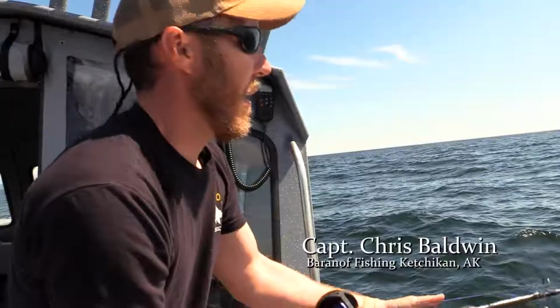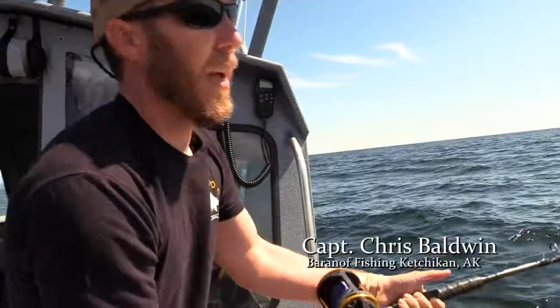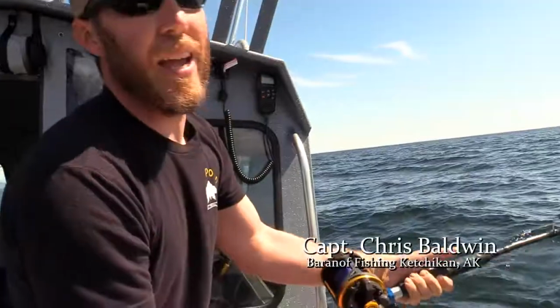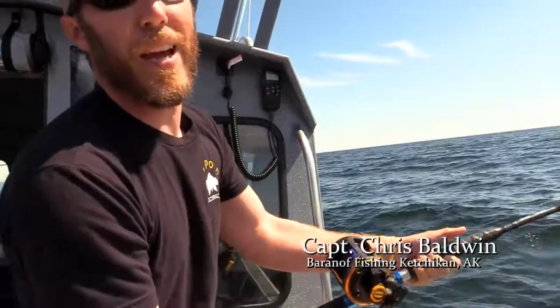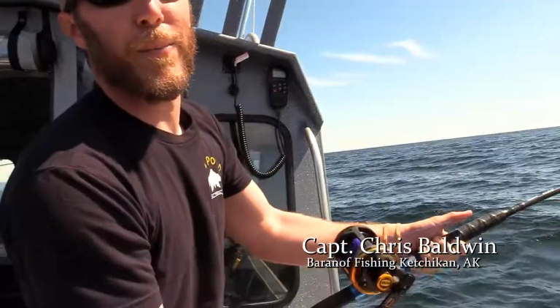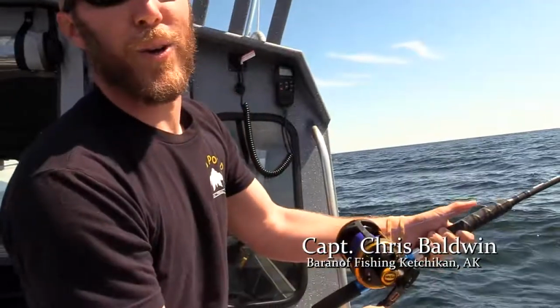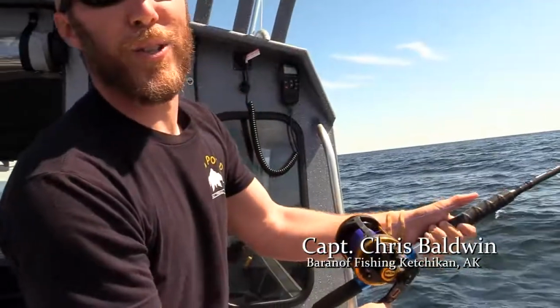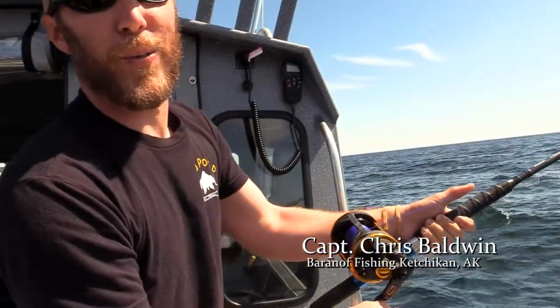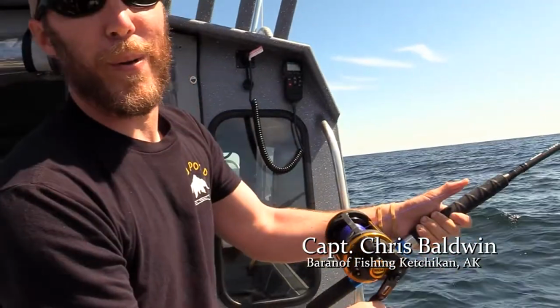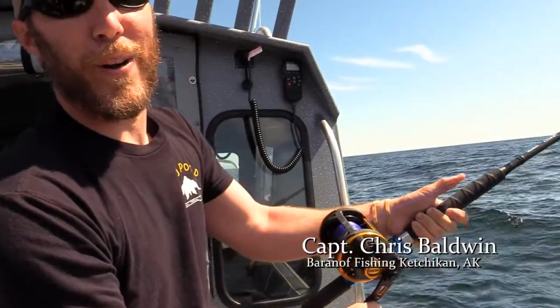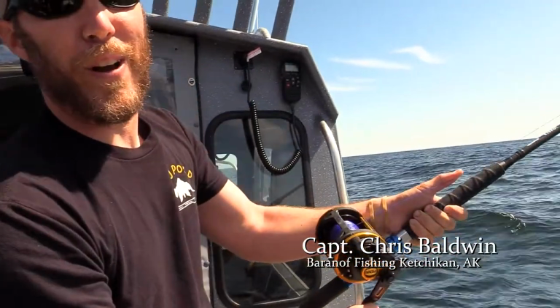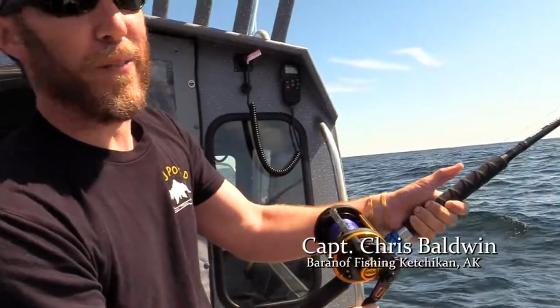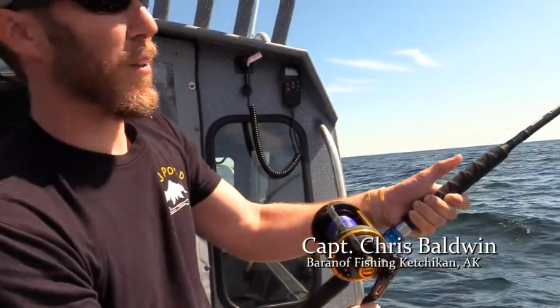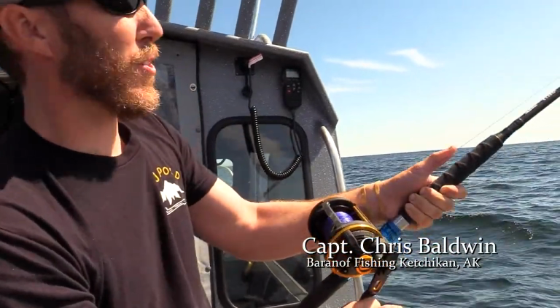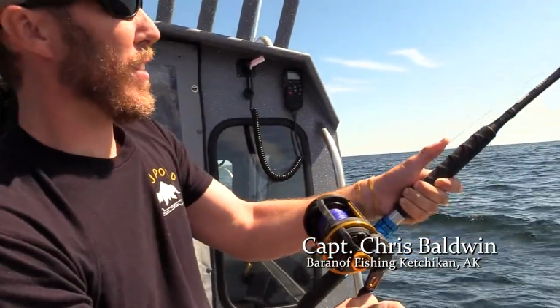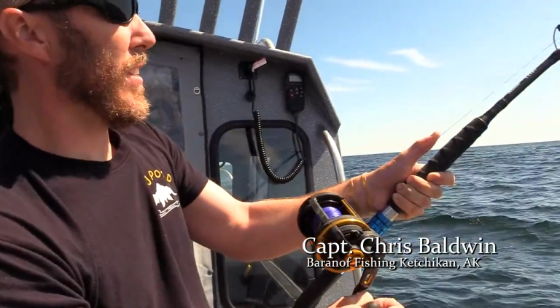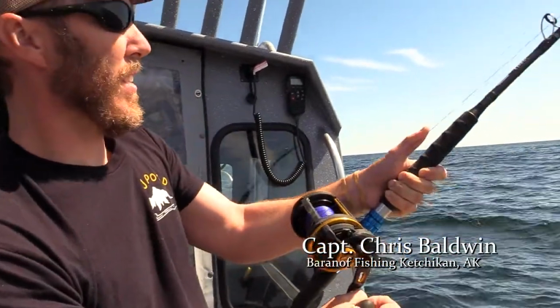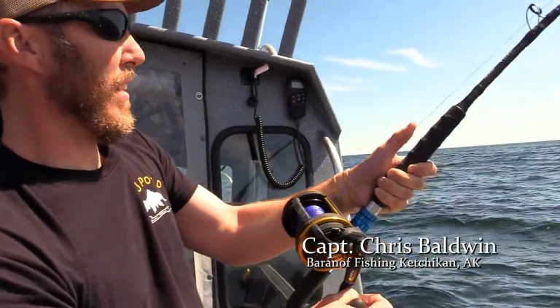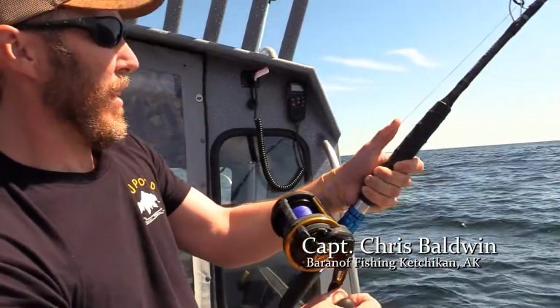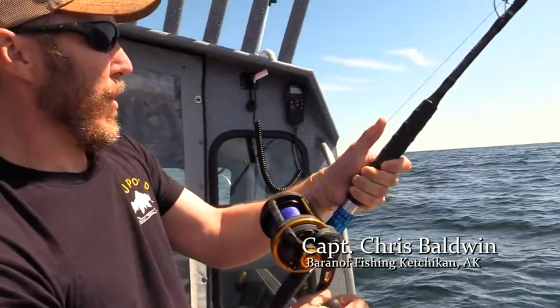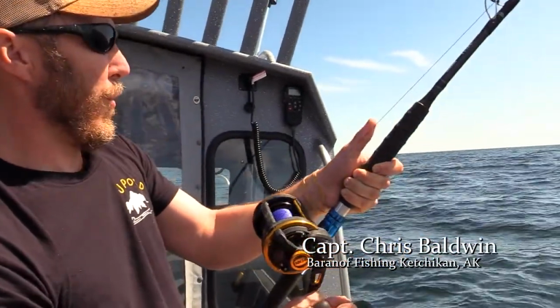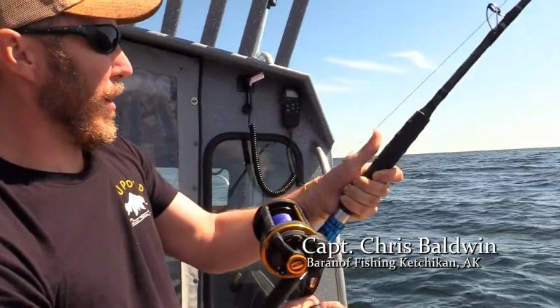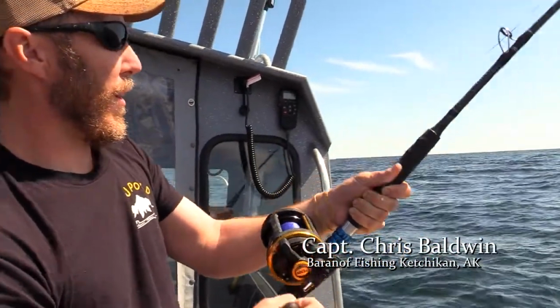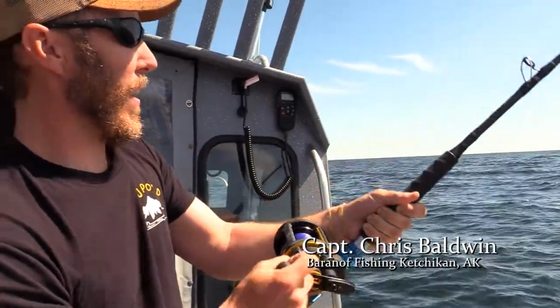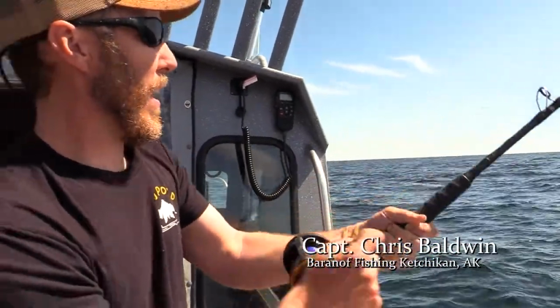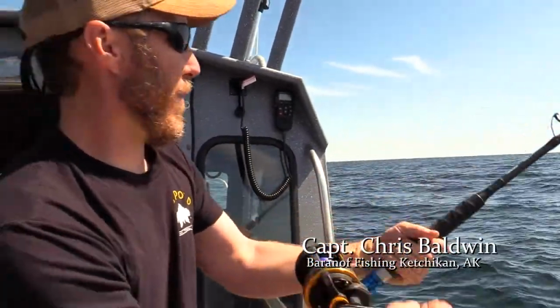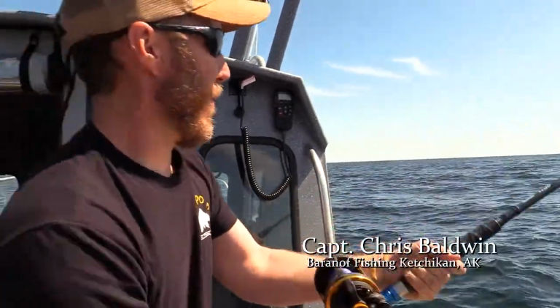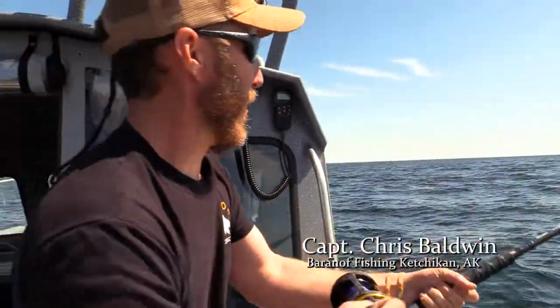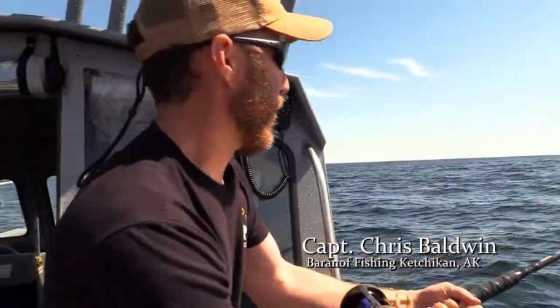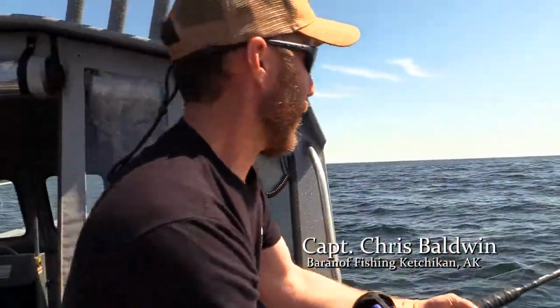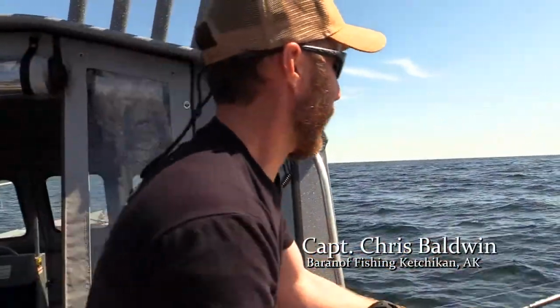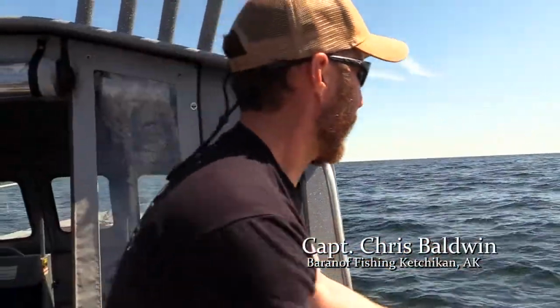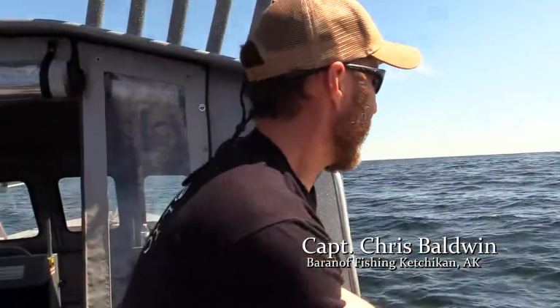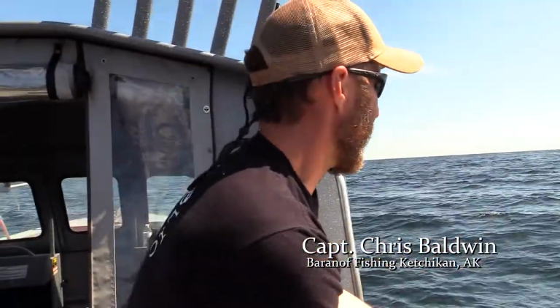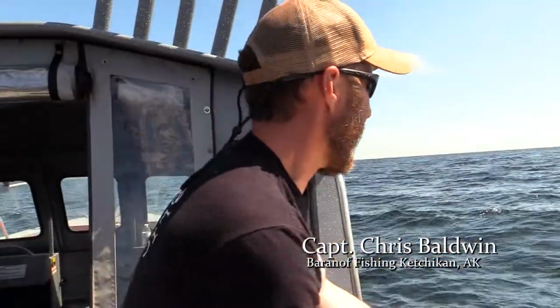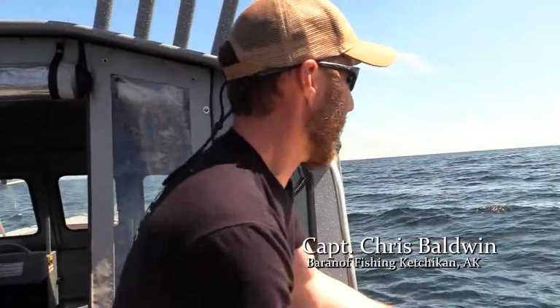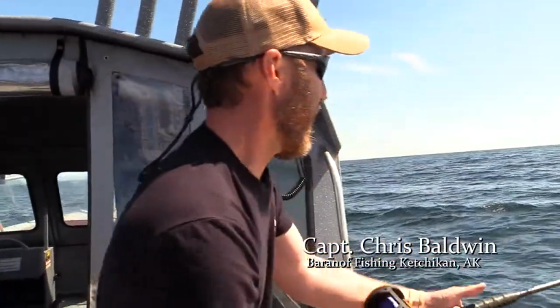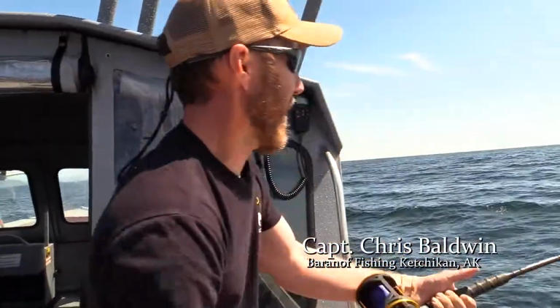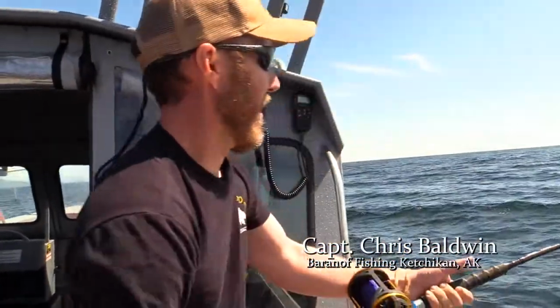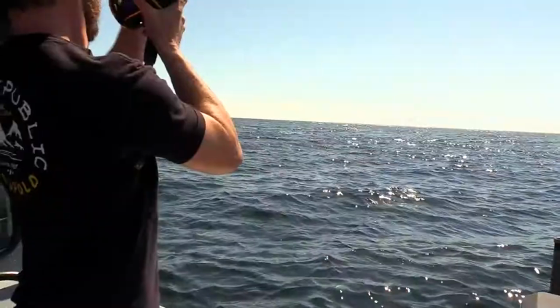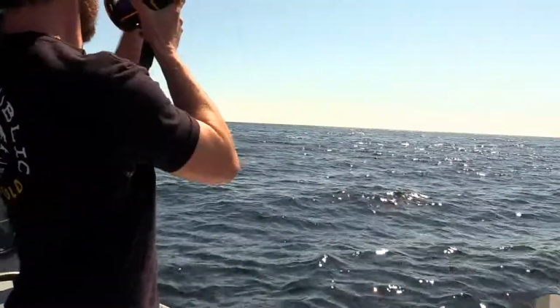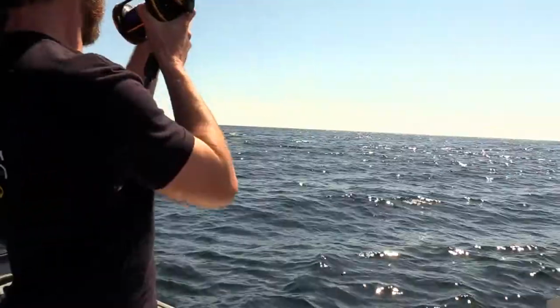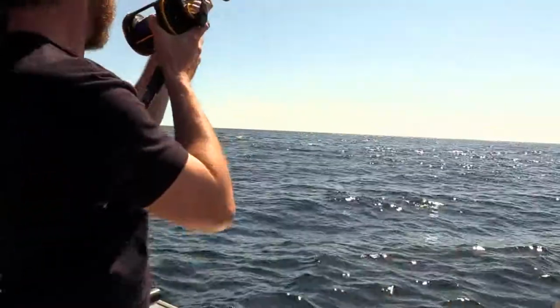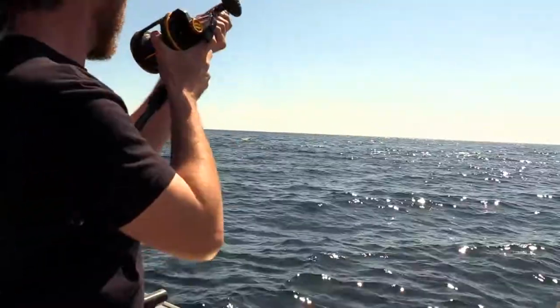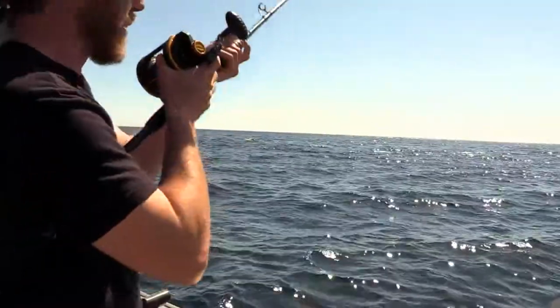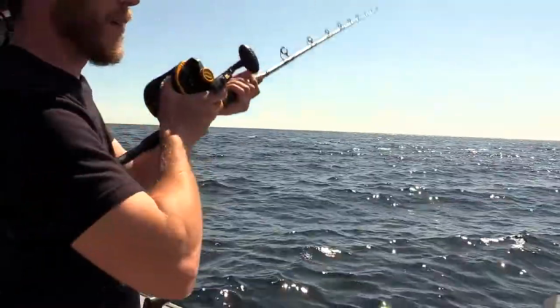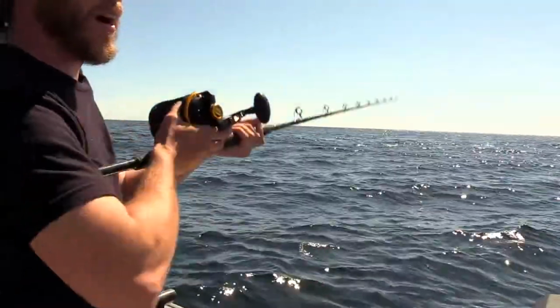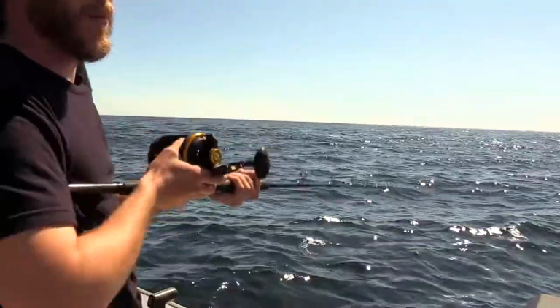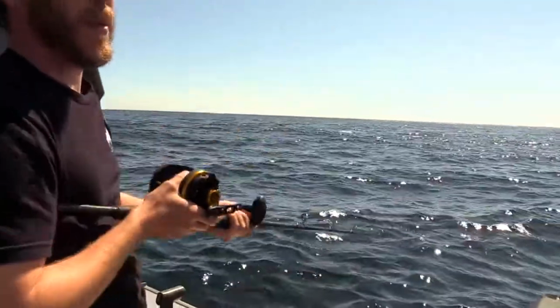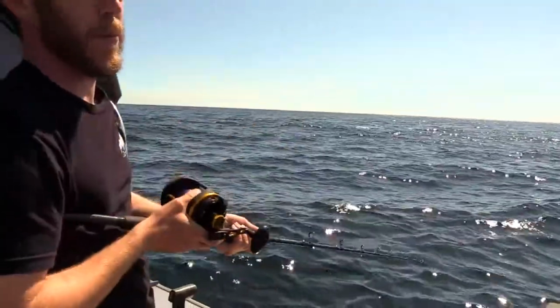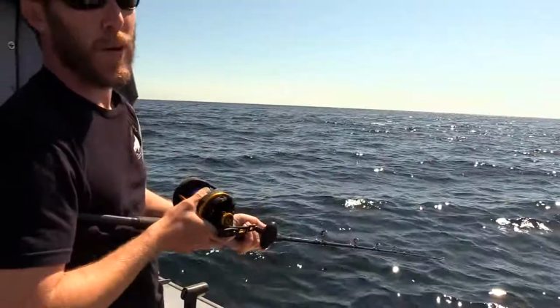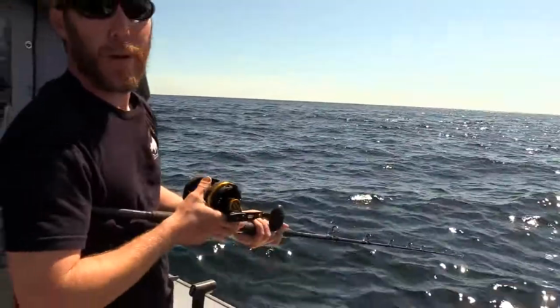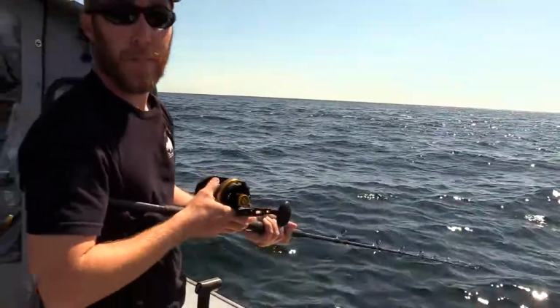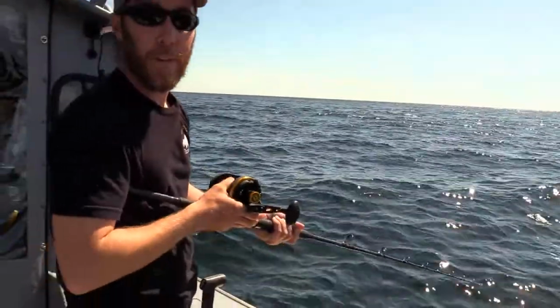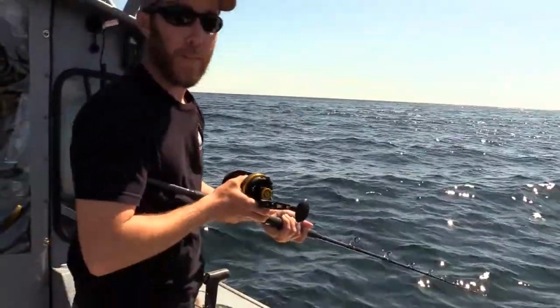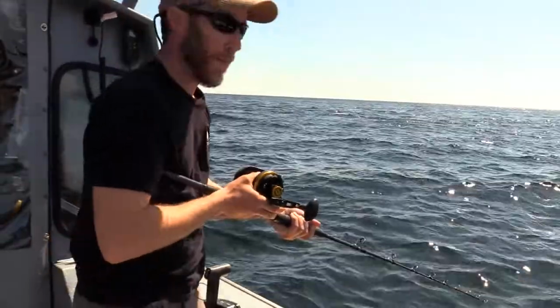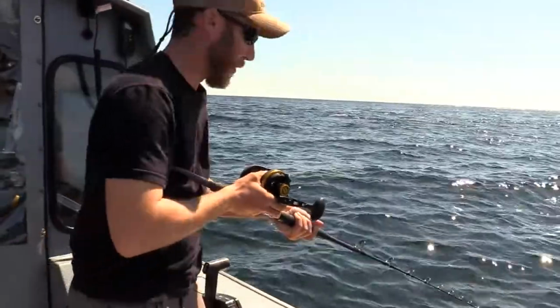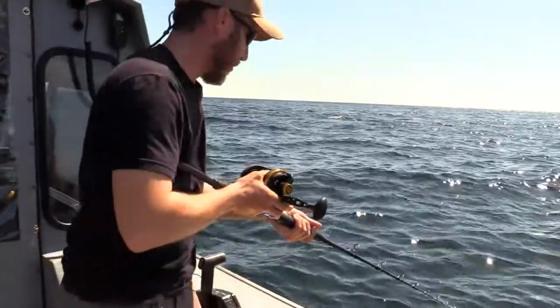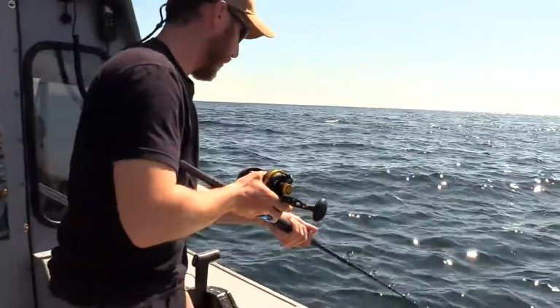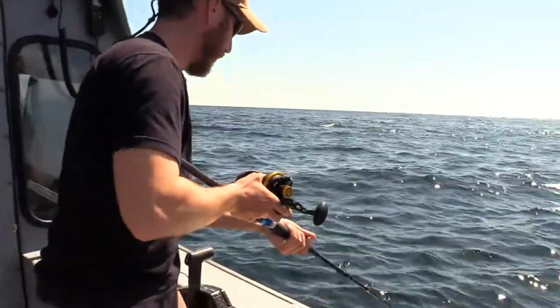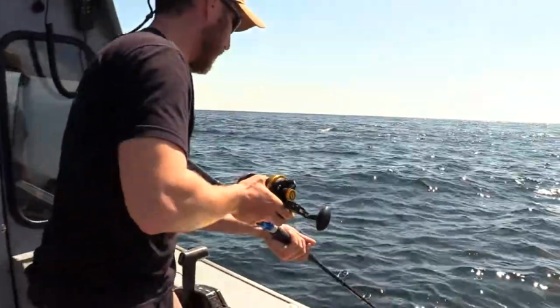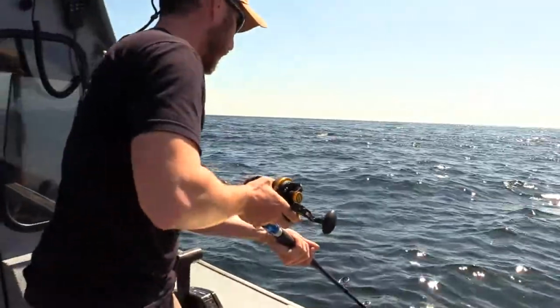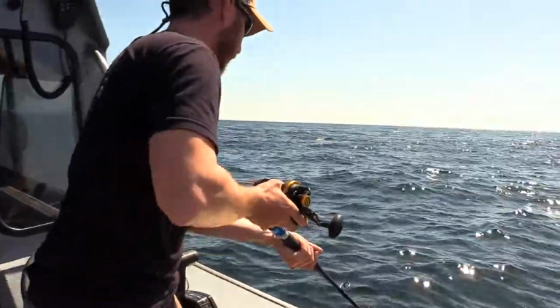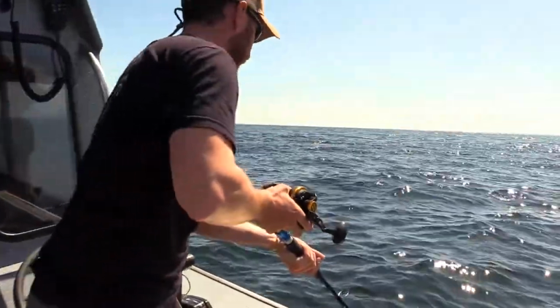Hey, I'm Chris with Bear Not Fishing. We are out fishing for lingcod, and lingcod have got to be one of my favorite fish to fish for.